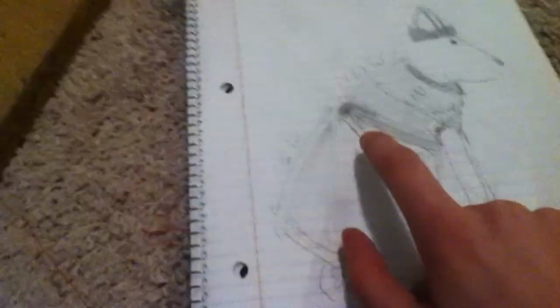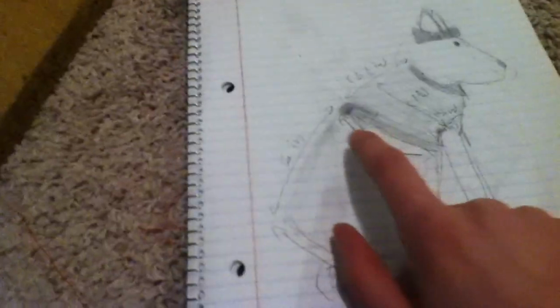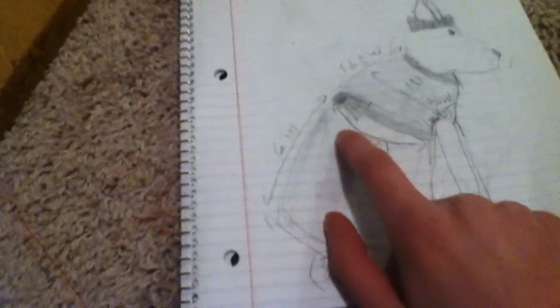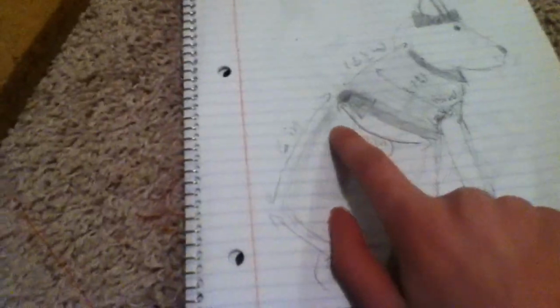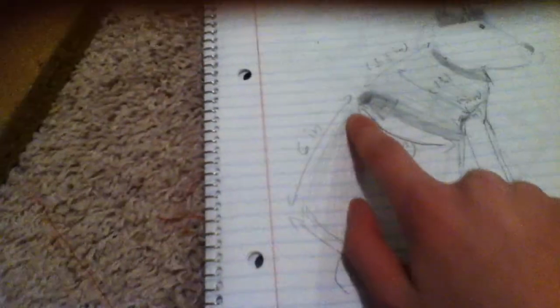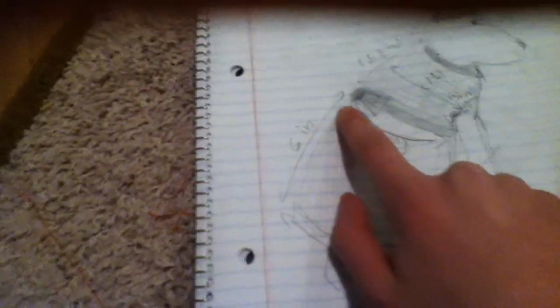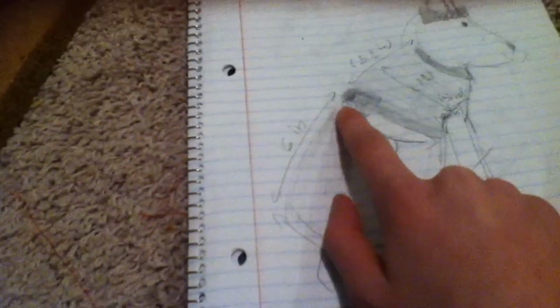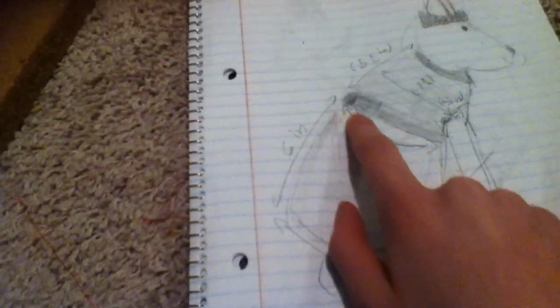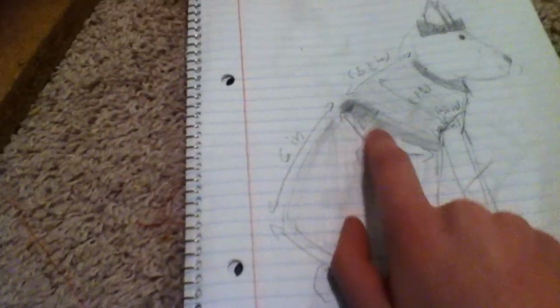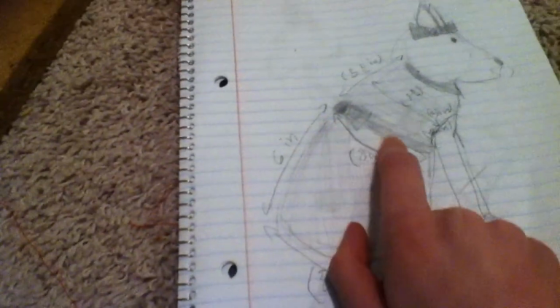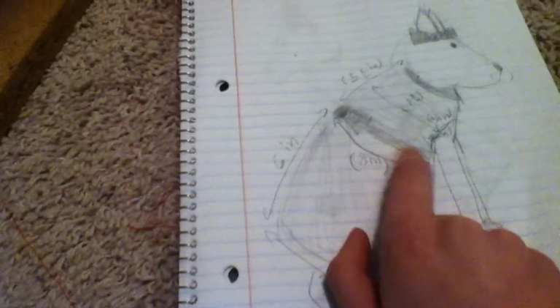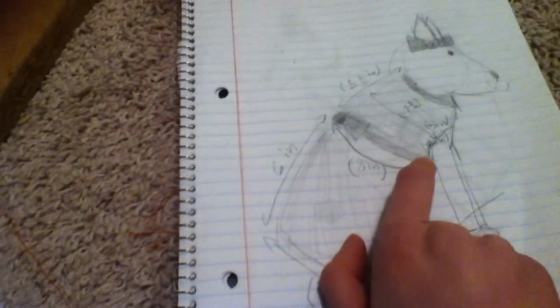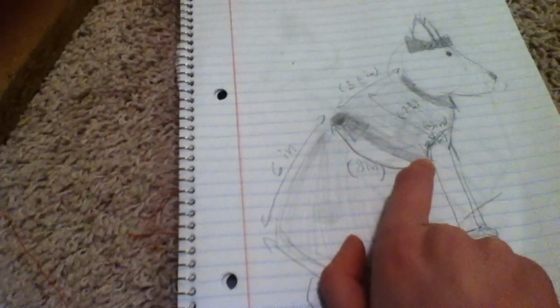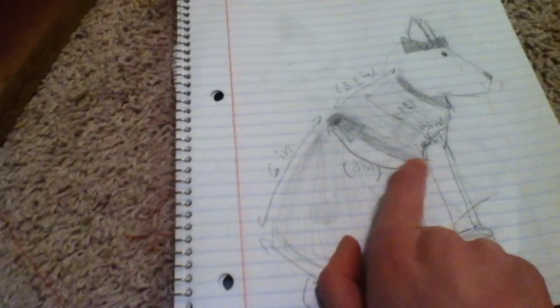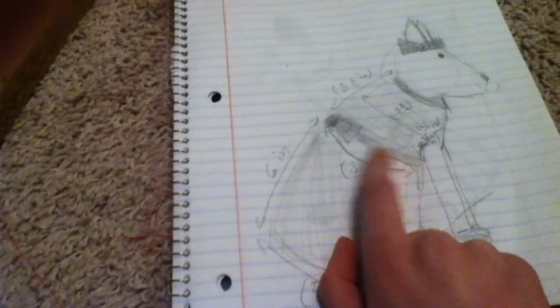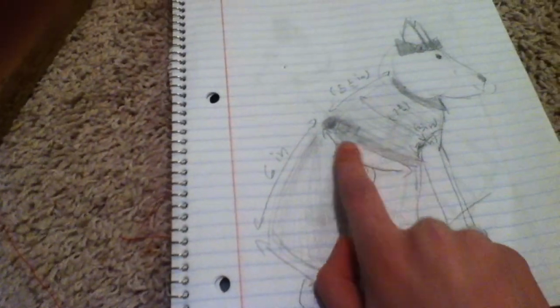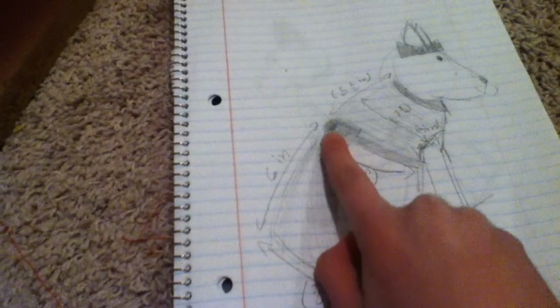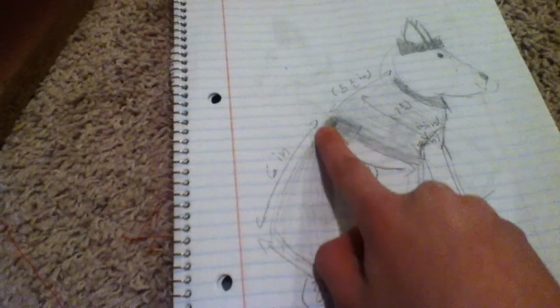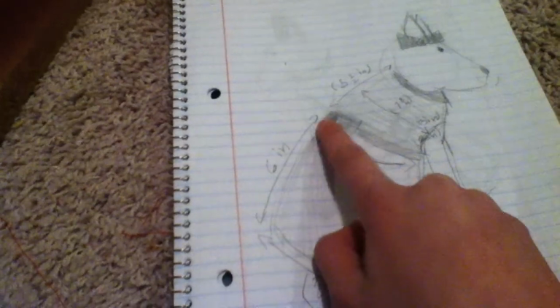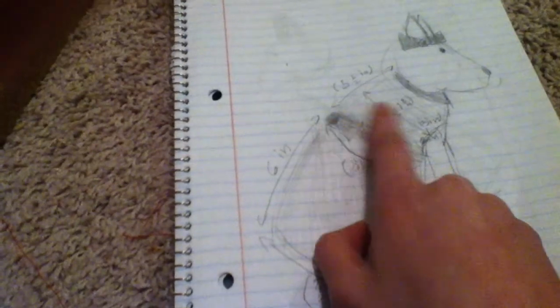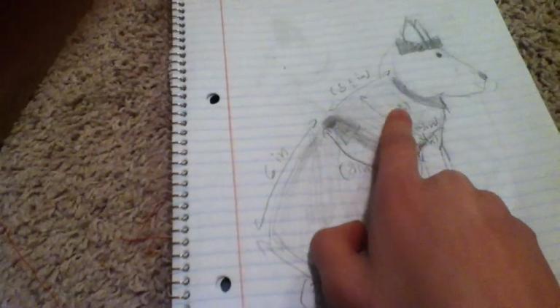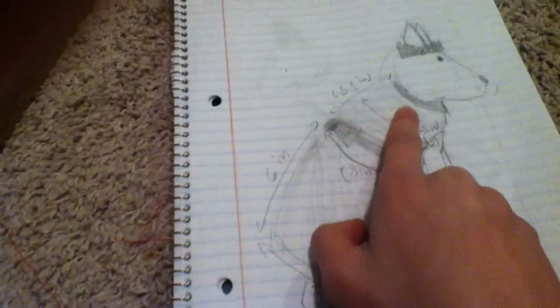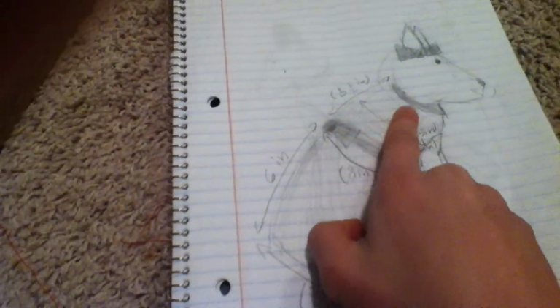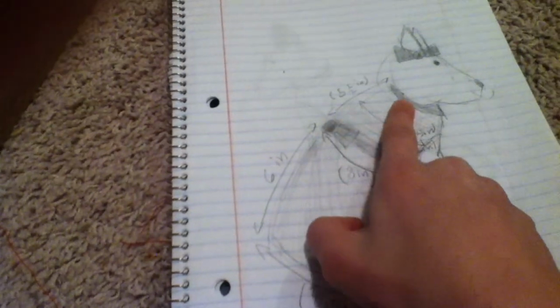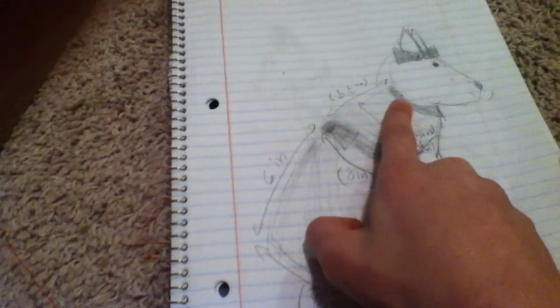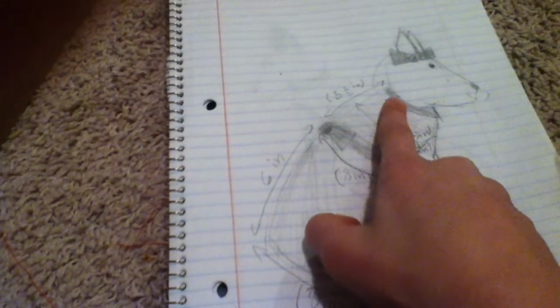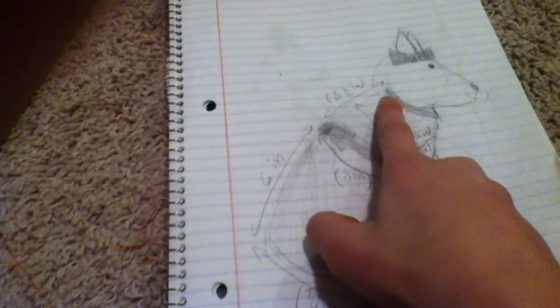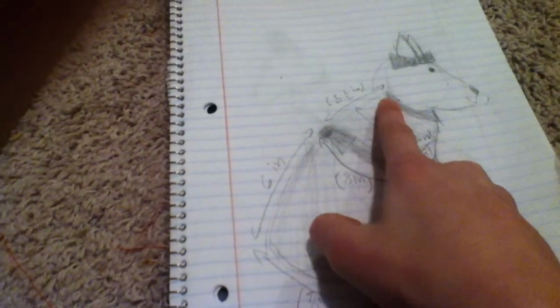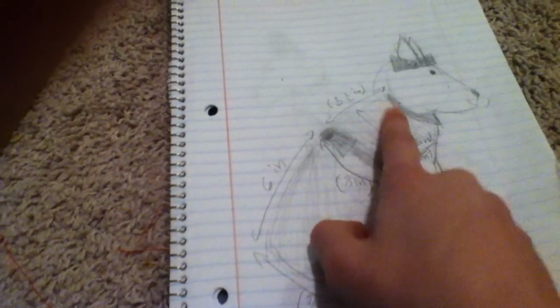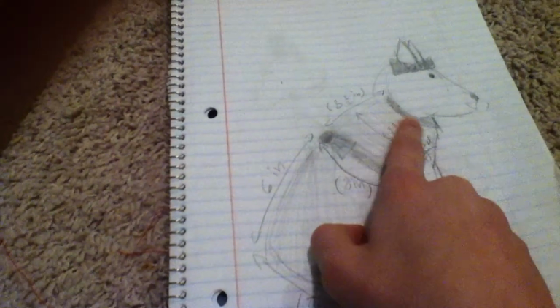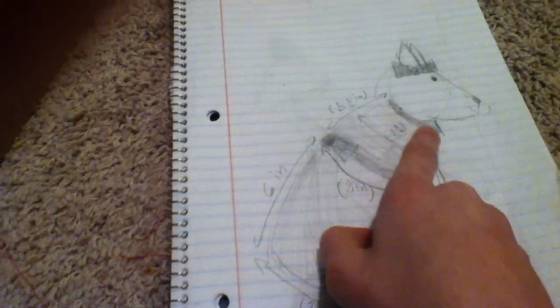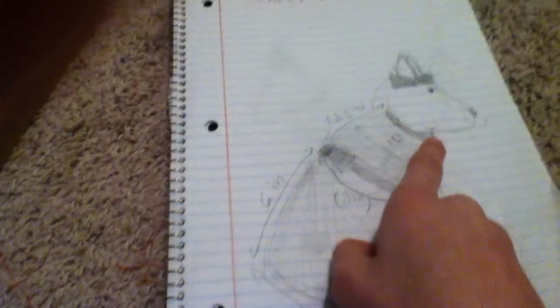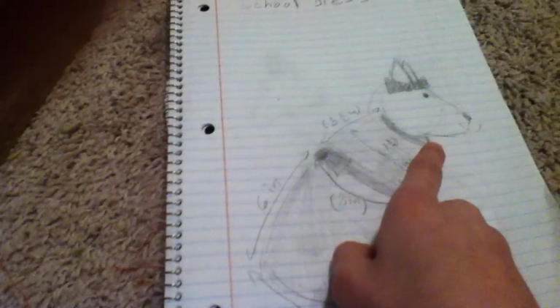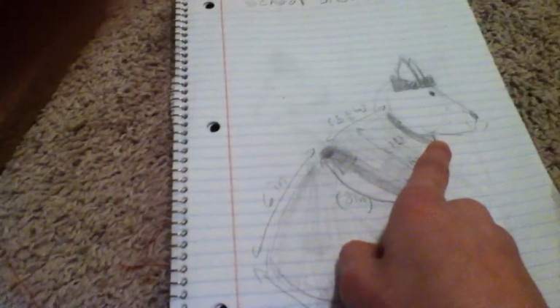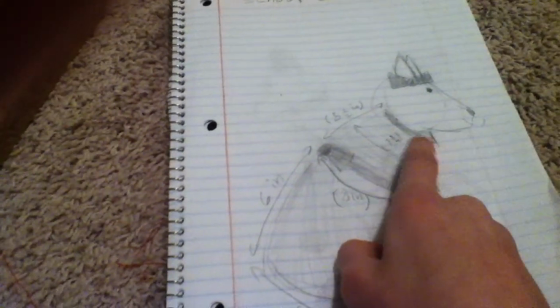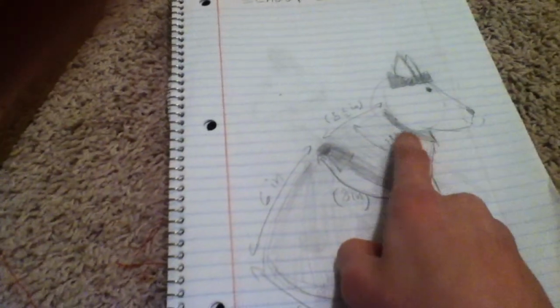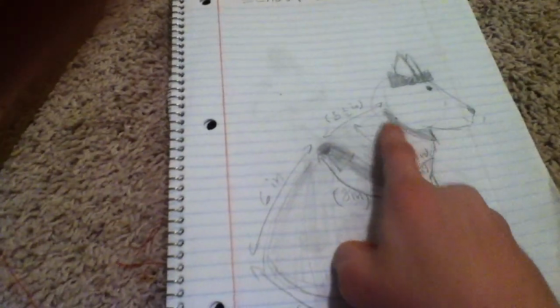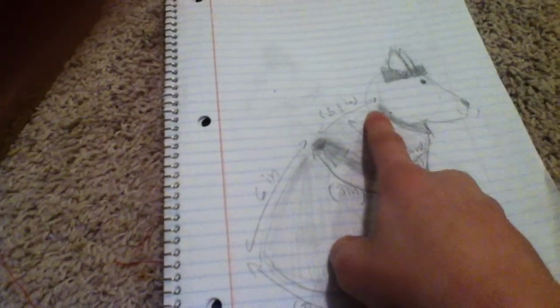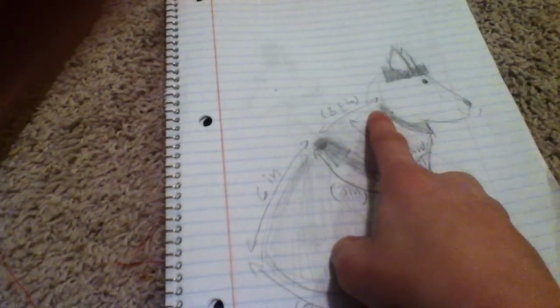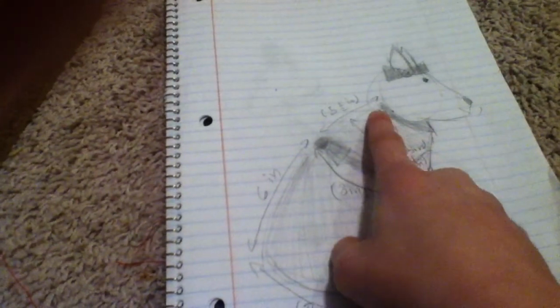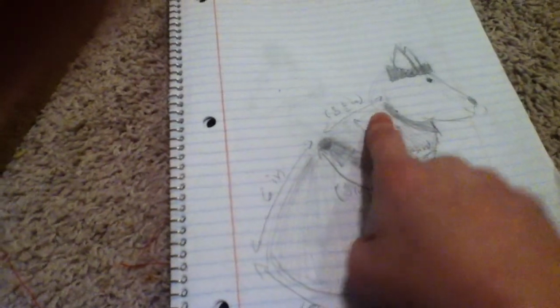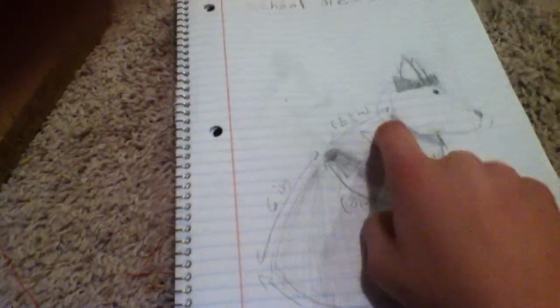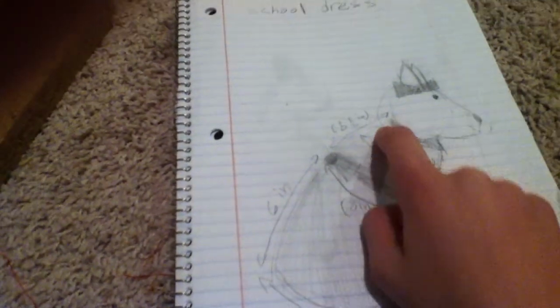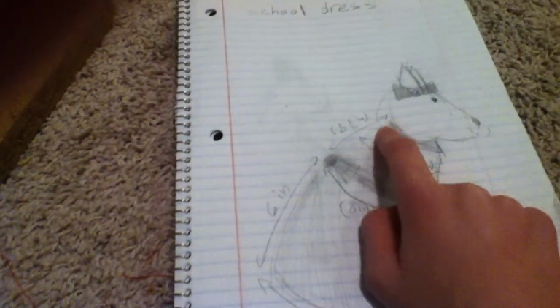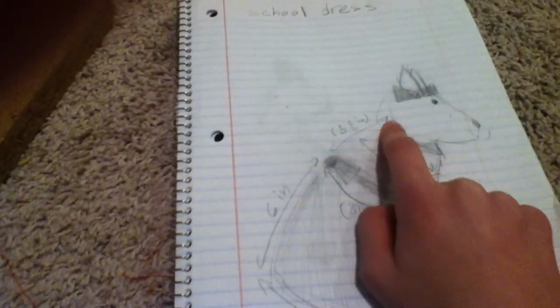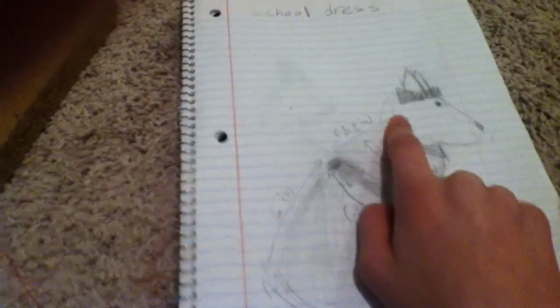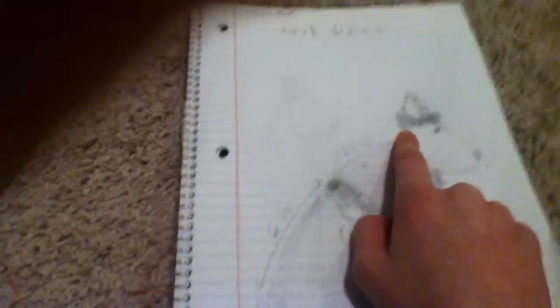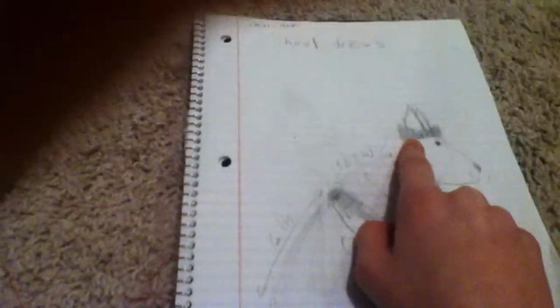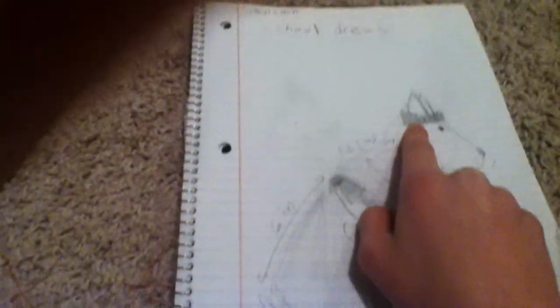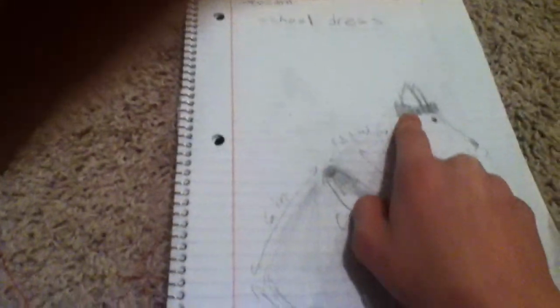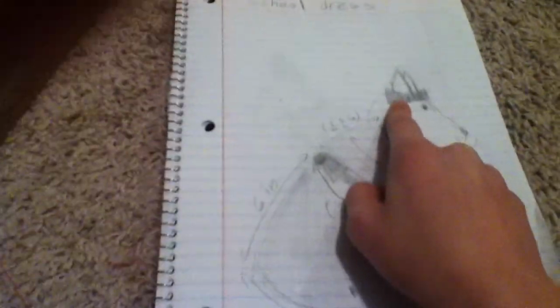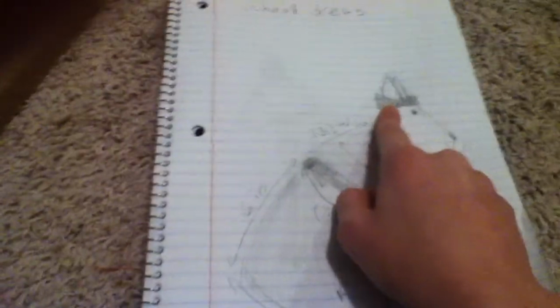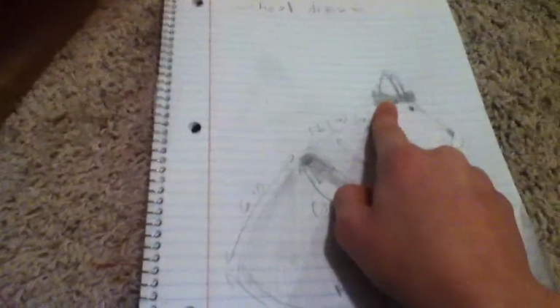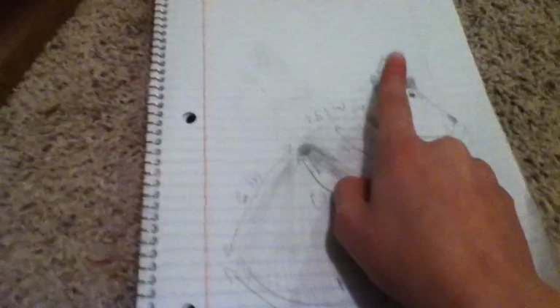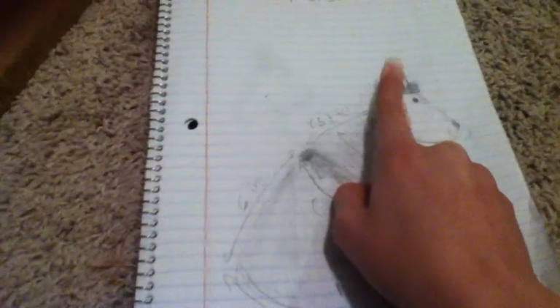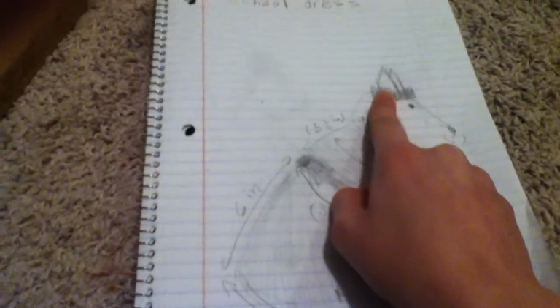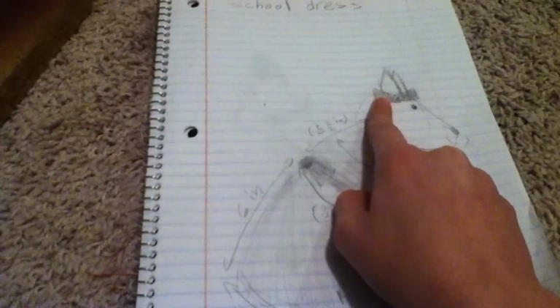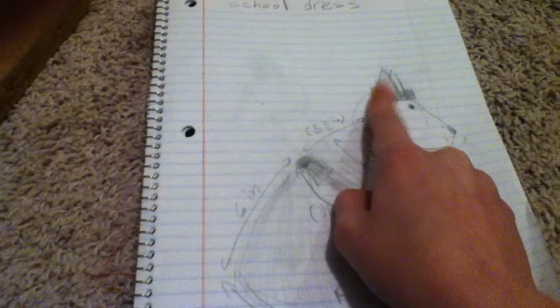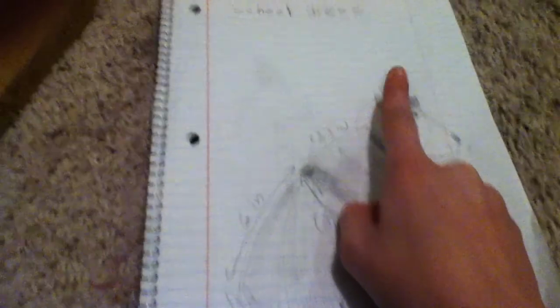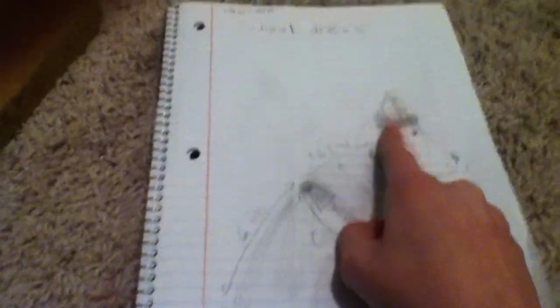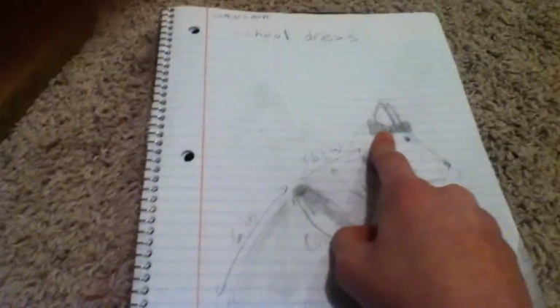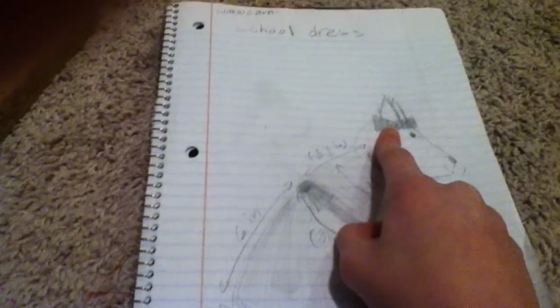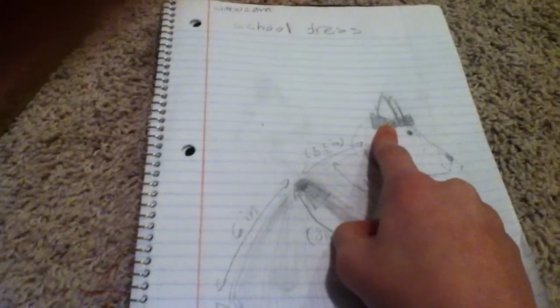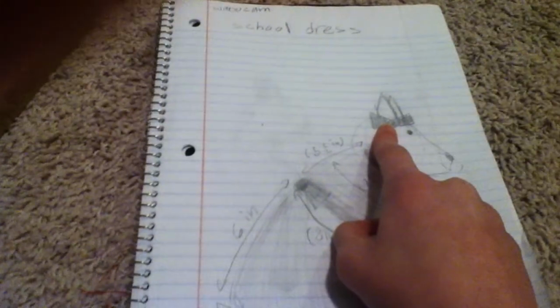And I'm going to add a bow — you don't have to do that — and I'm also going to add a little collar. And I'm also going to make a bow for the ears.